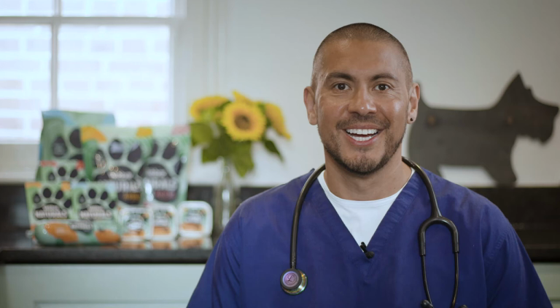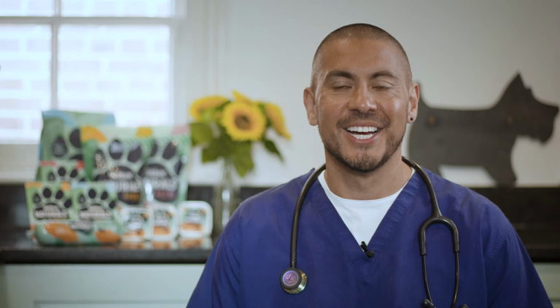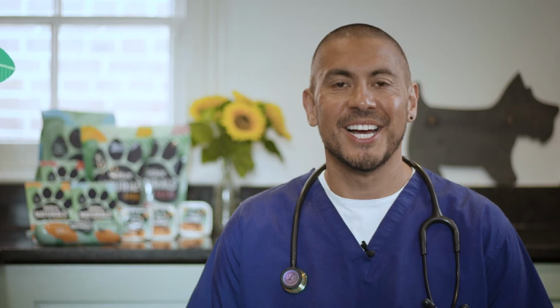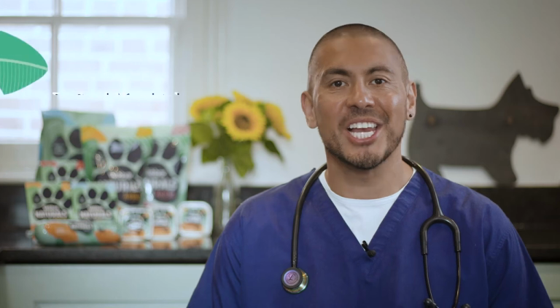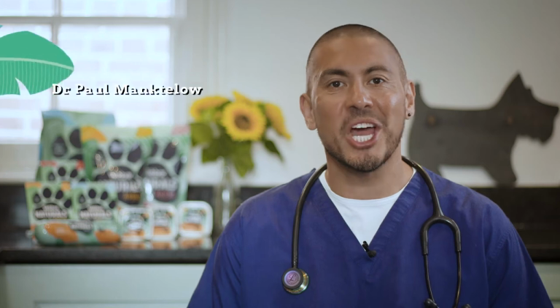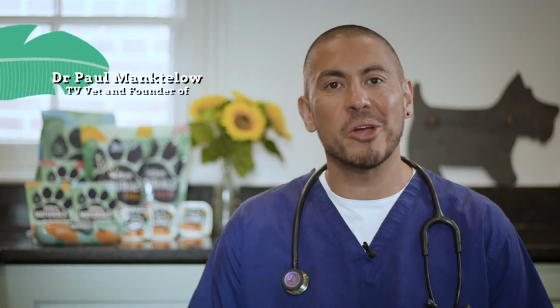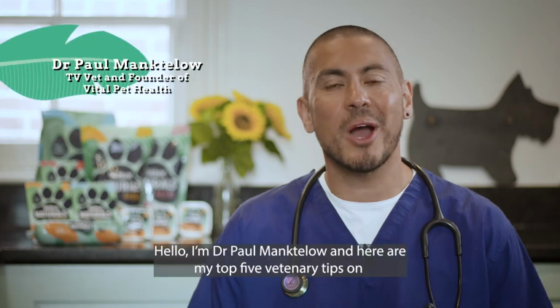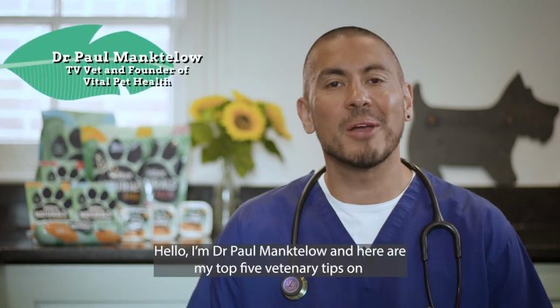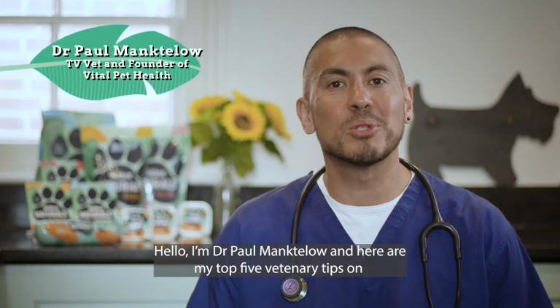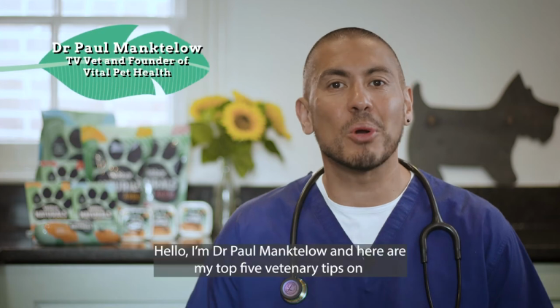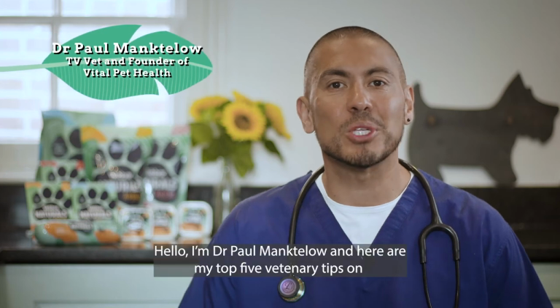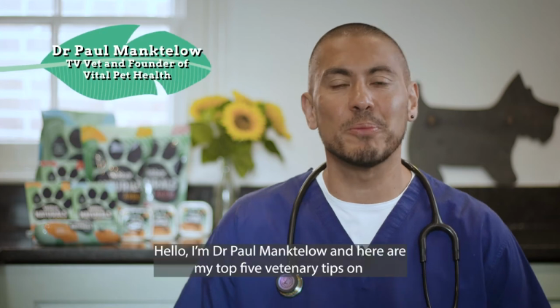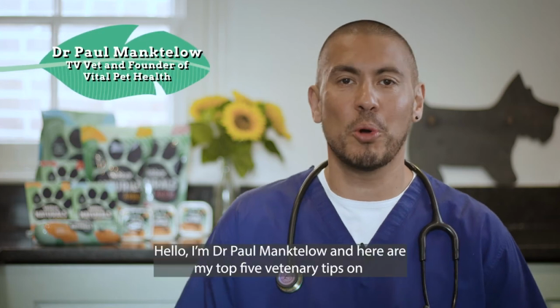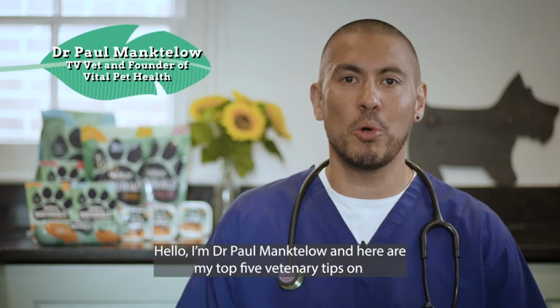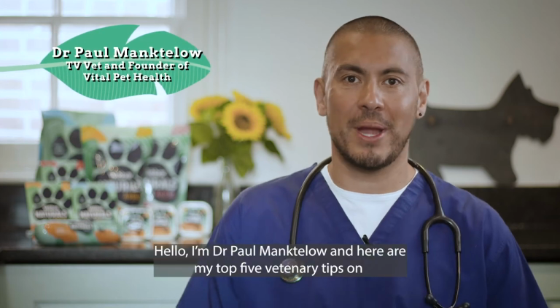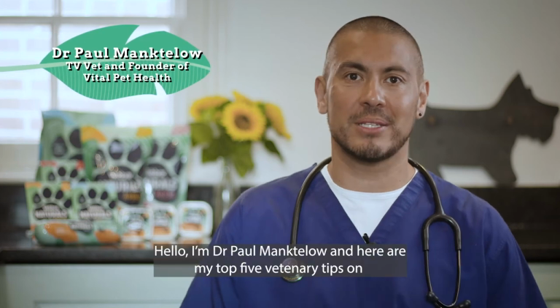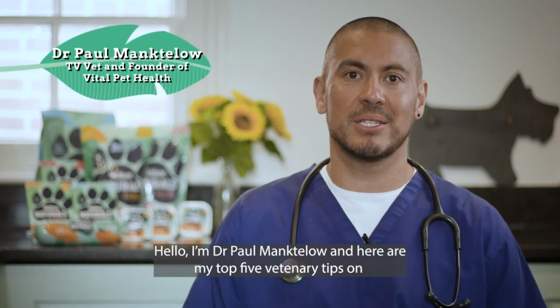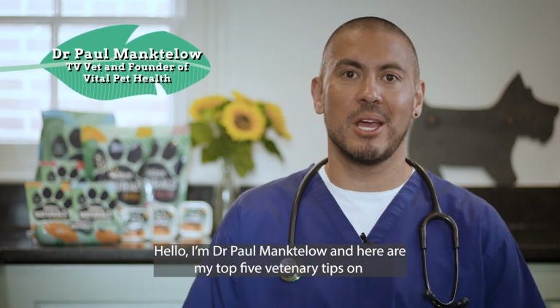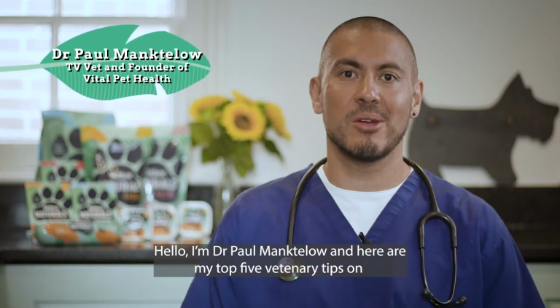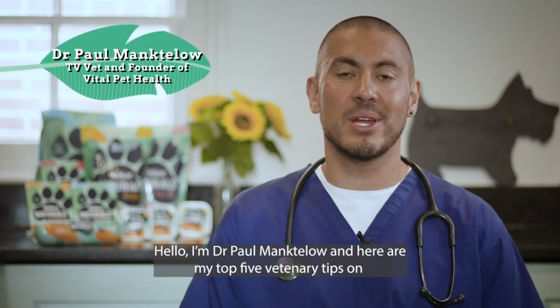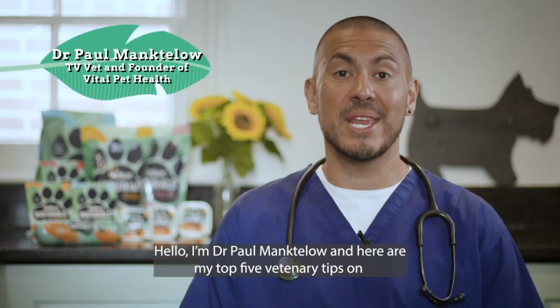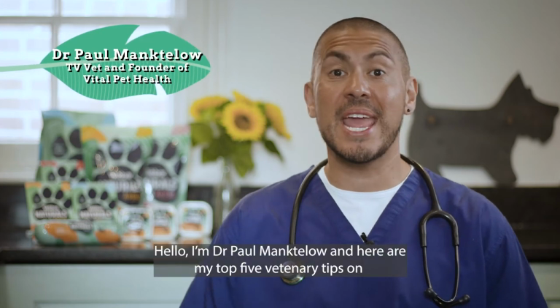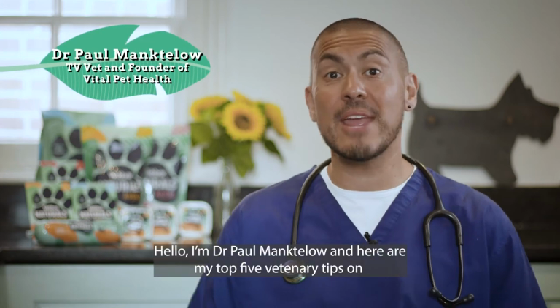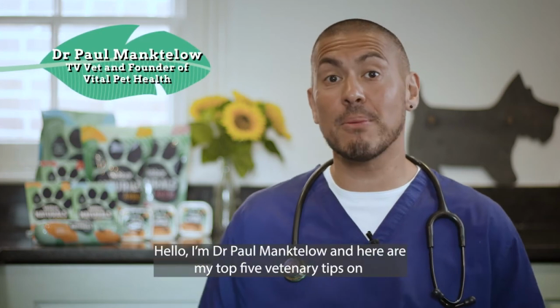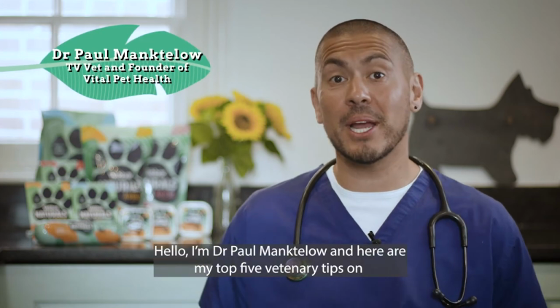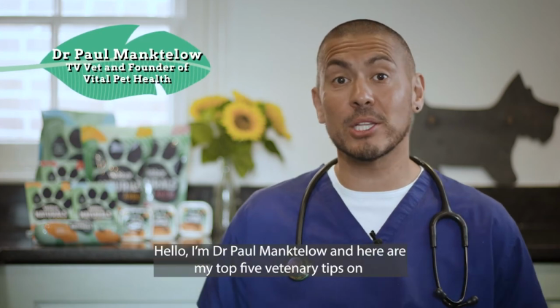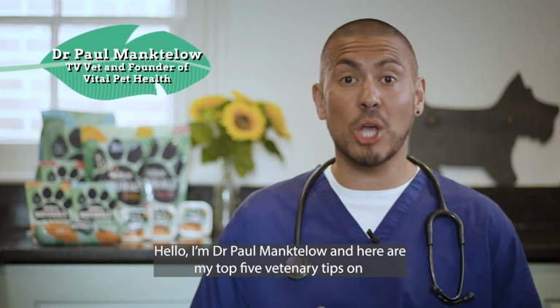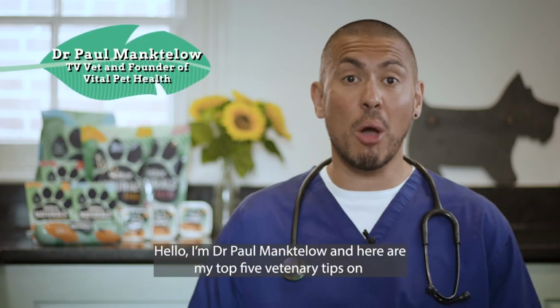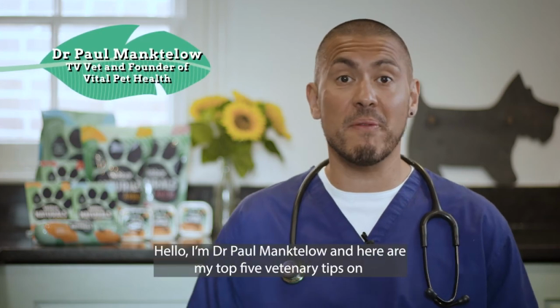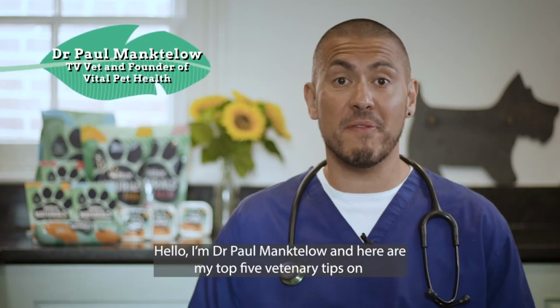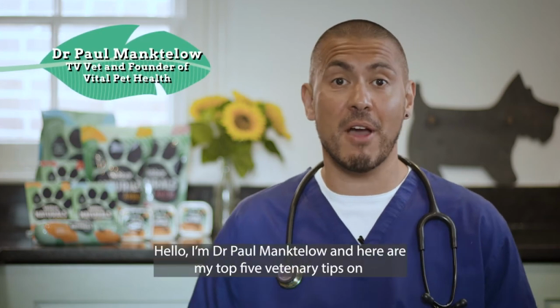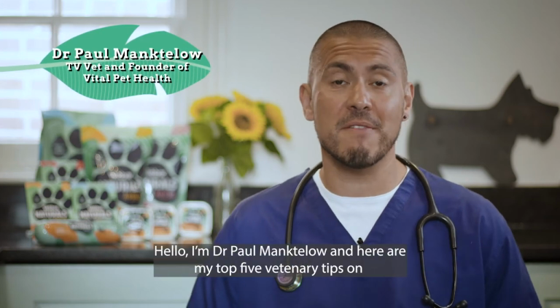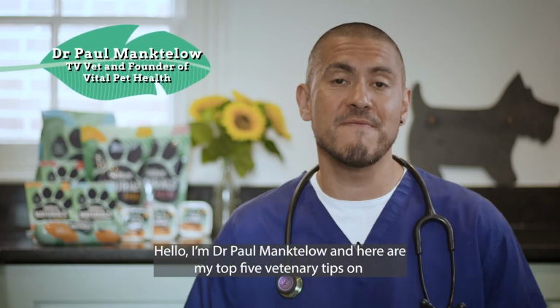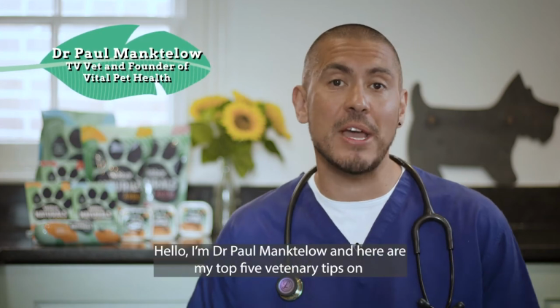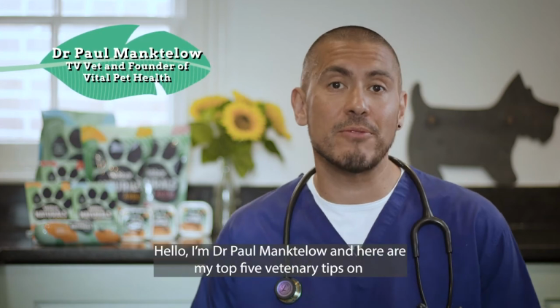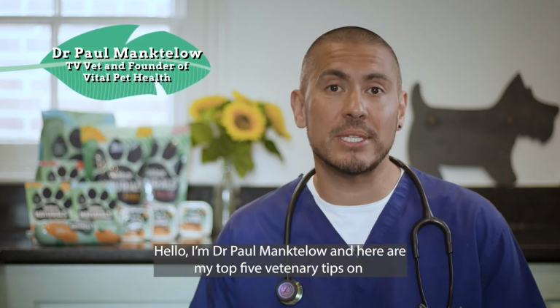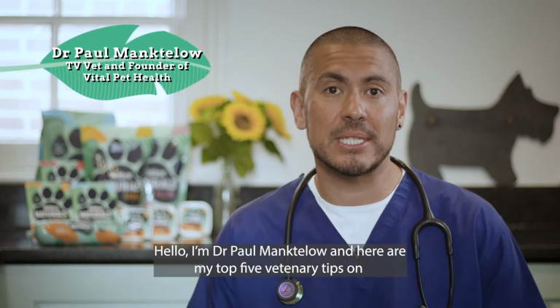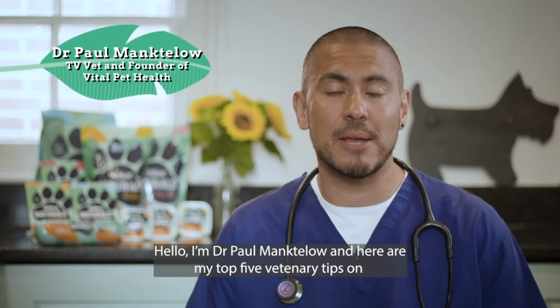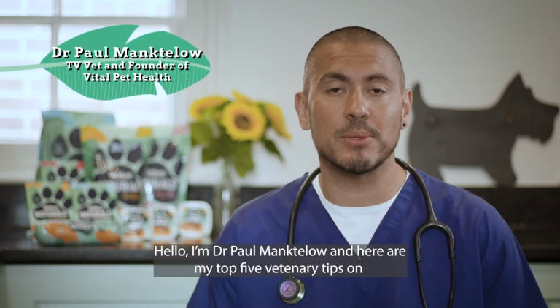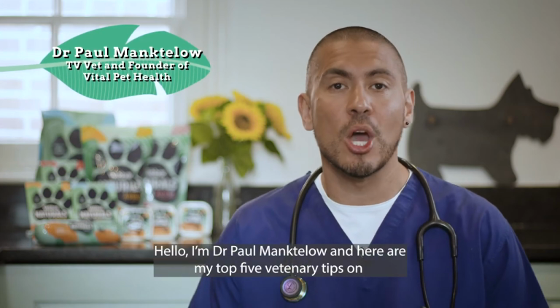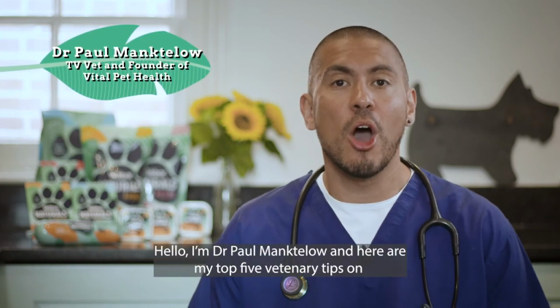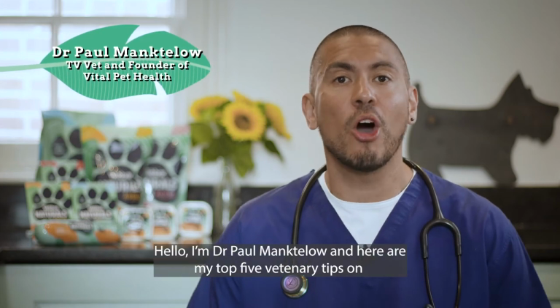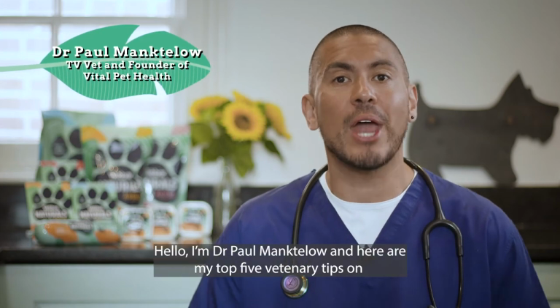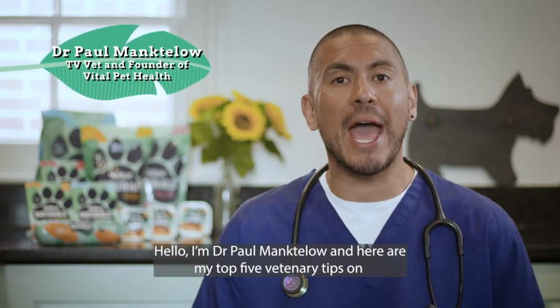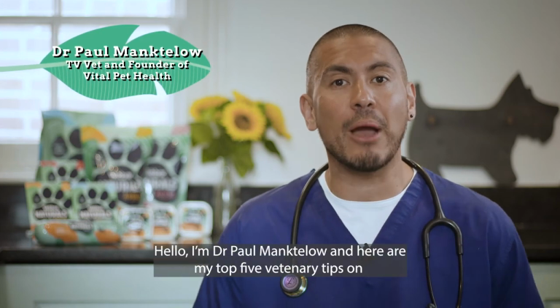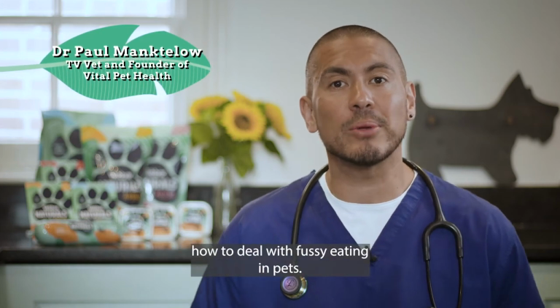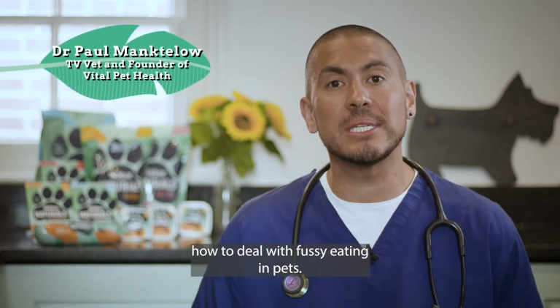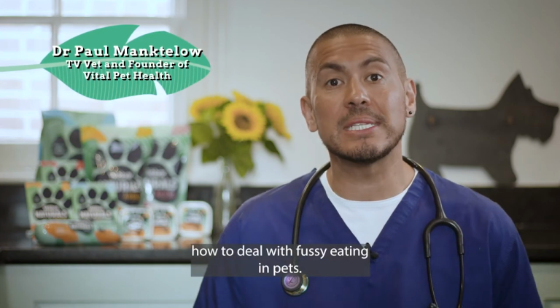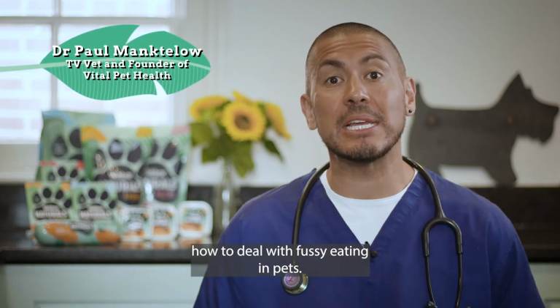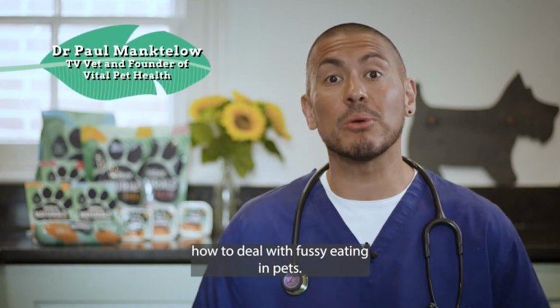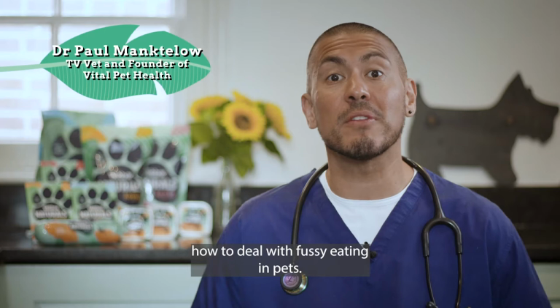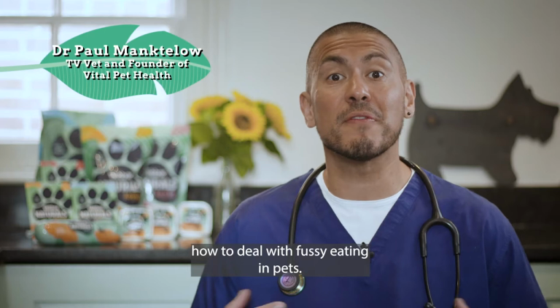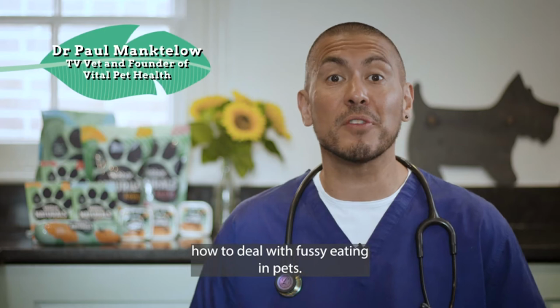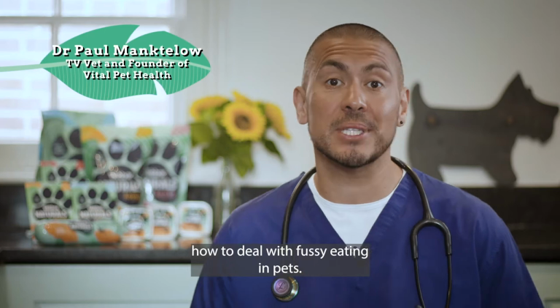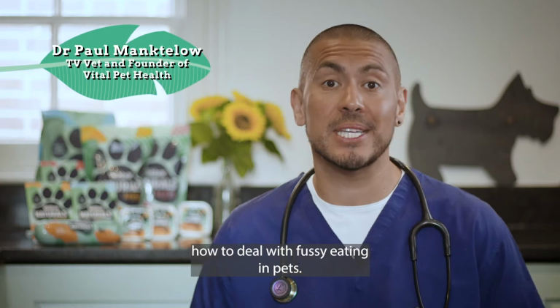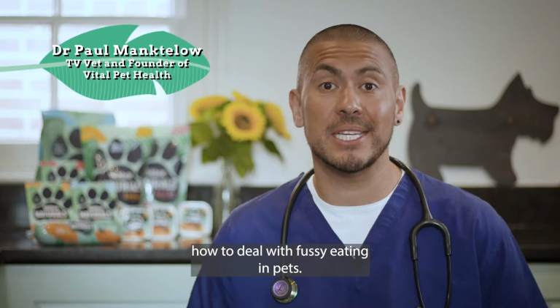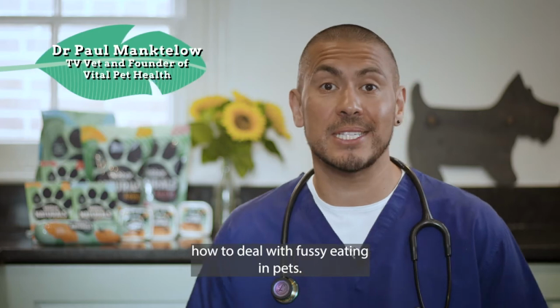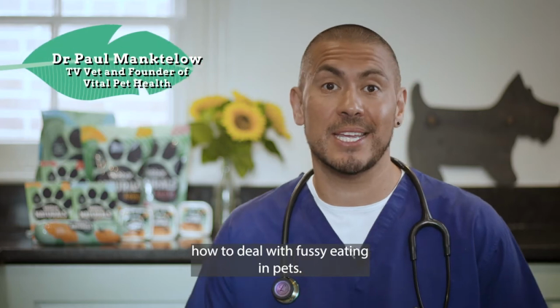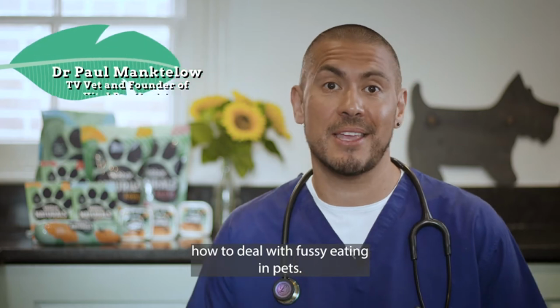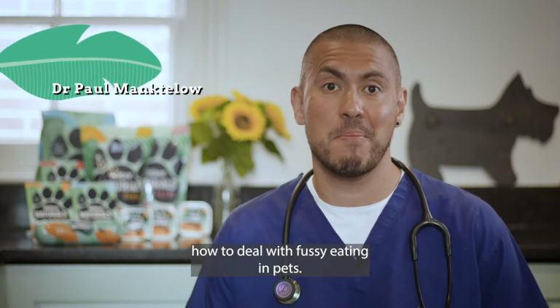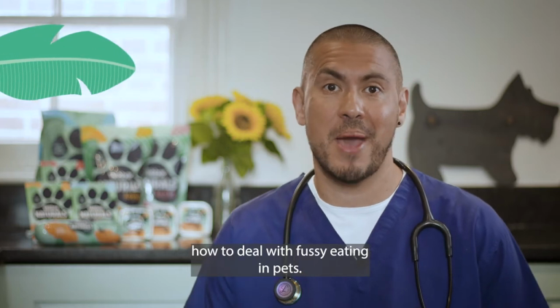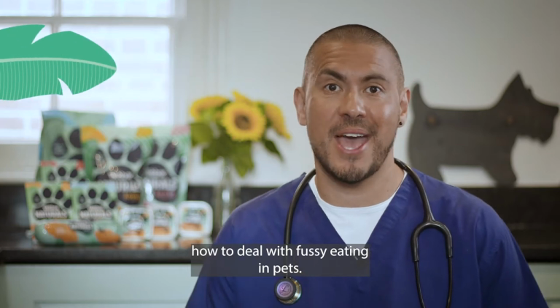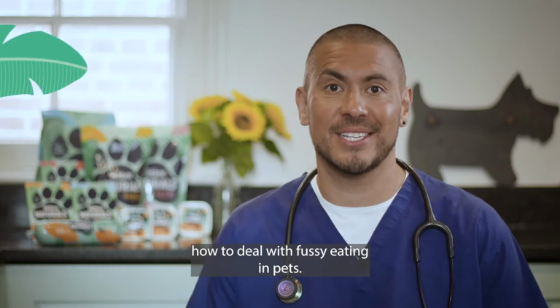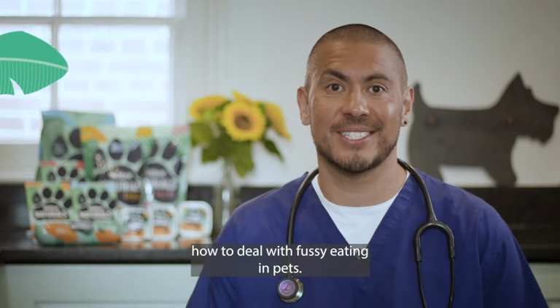Hello, I'm Dr. Paul Manxlow and here are my top five veterinary tips on how to deal with fussy eating in pets.